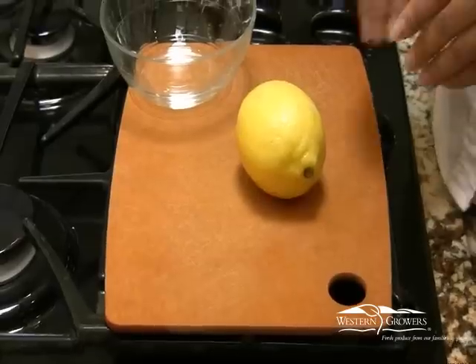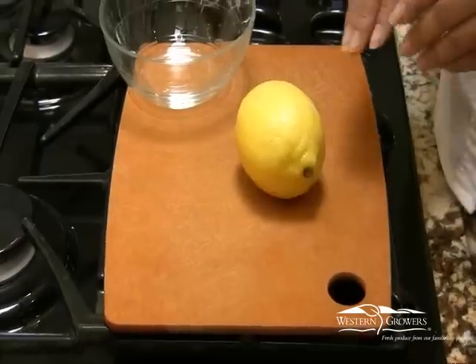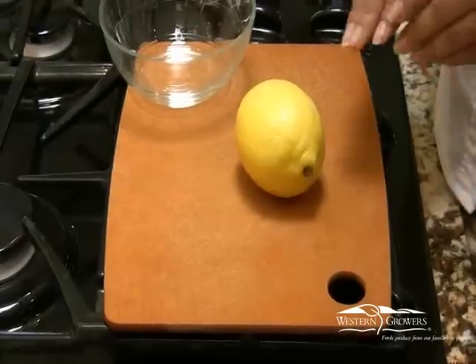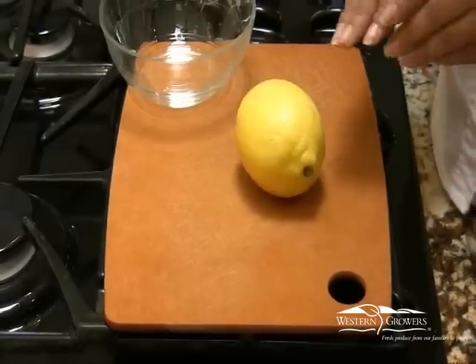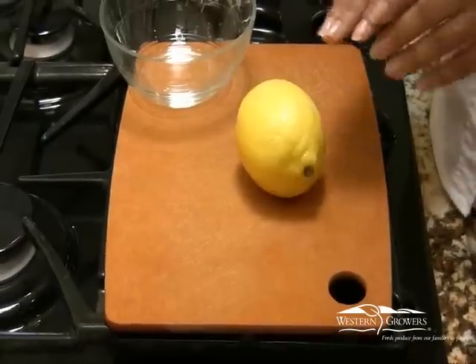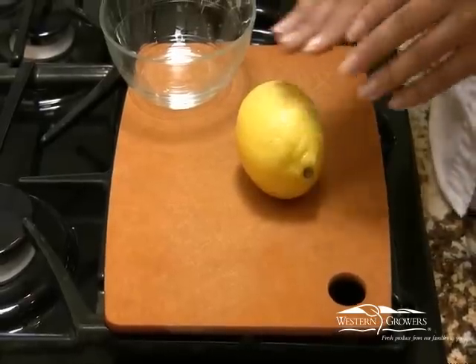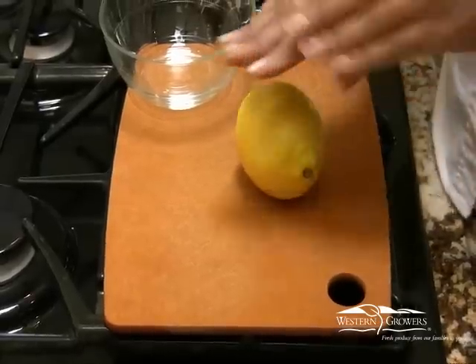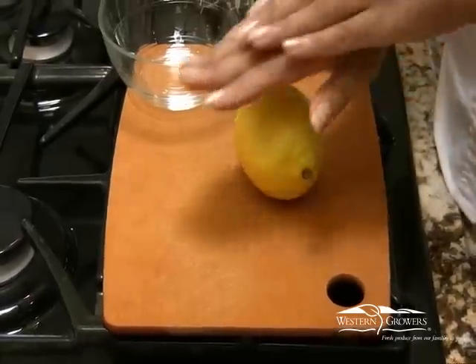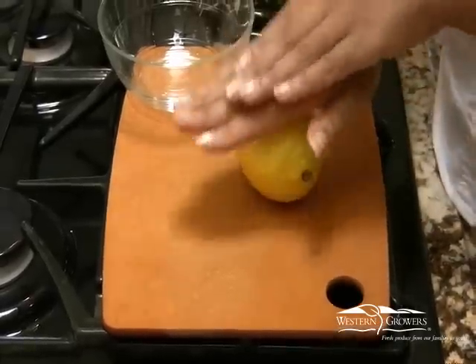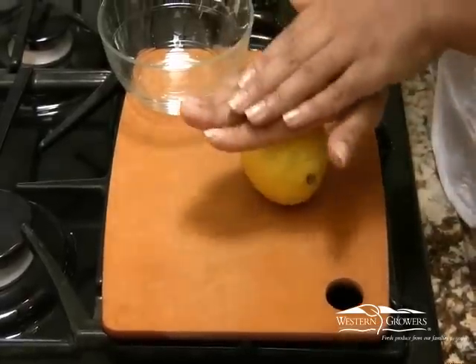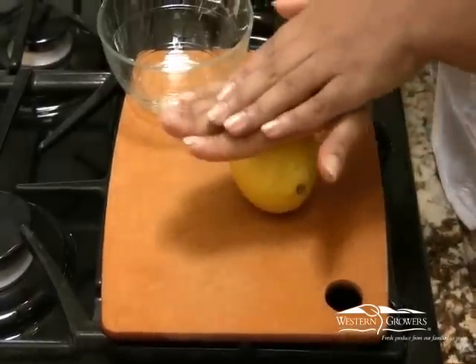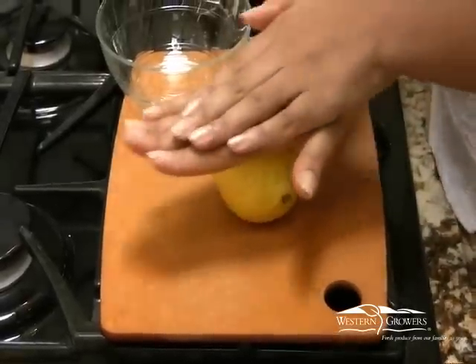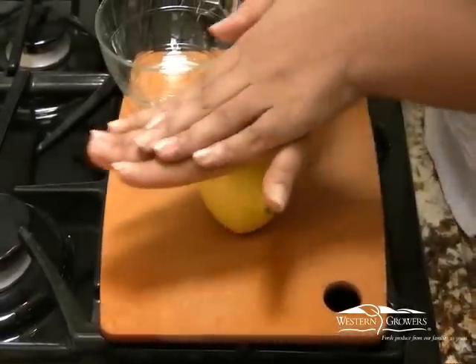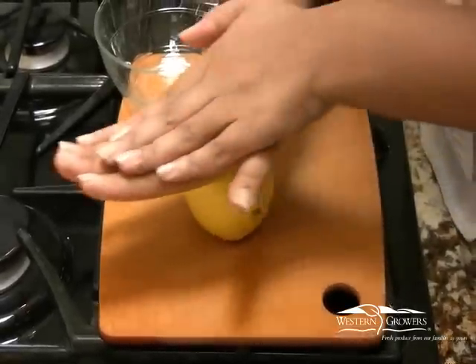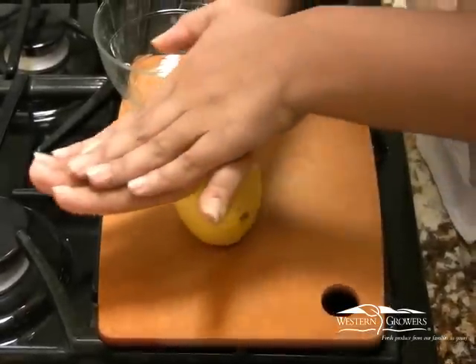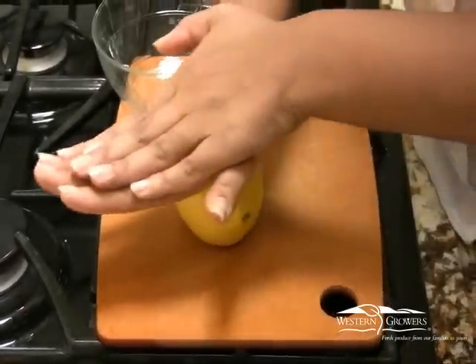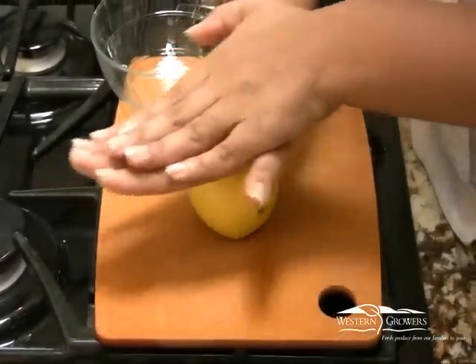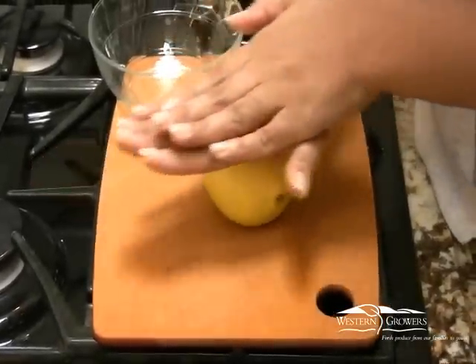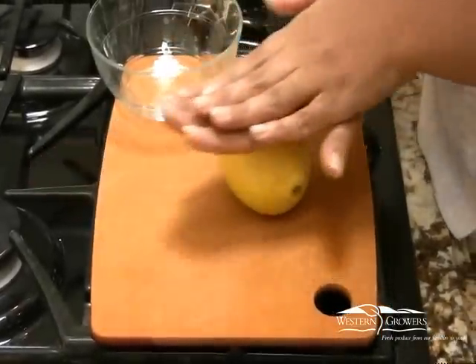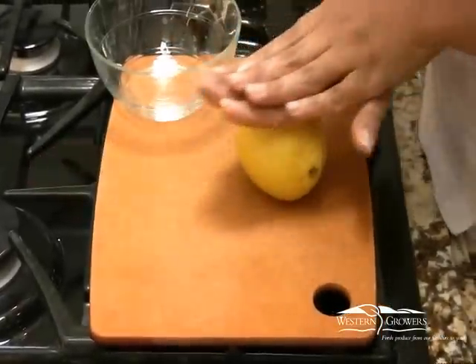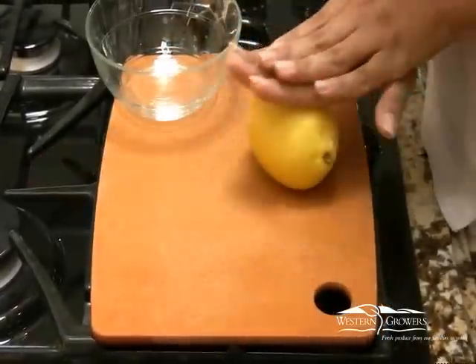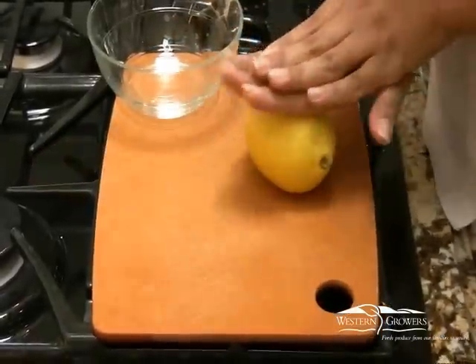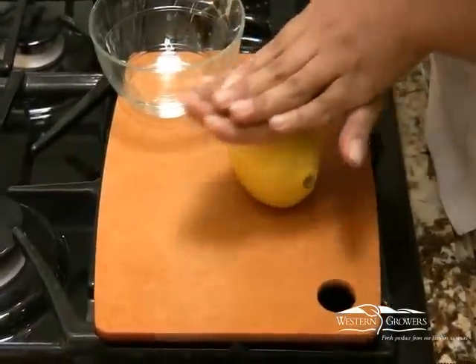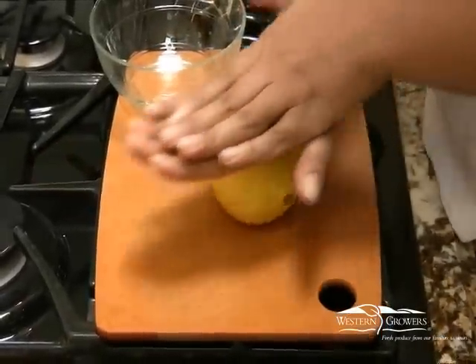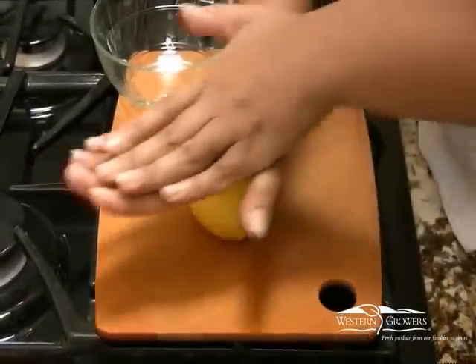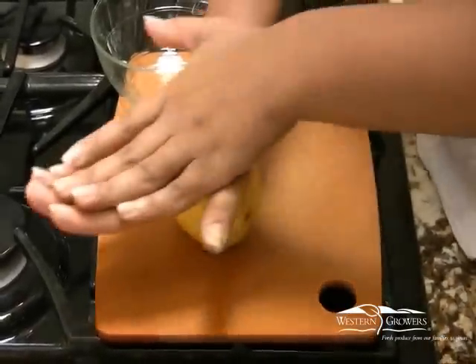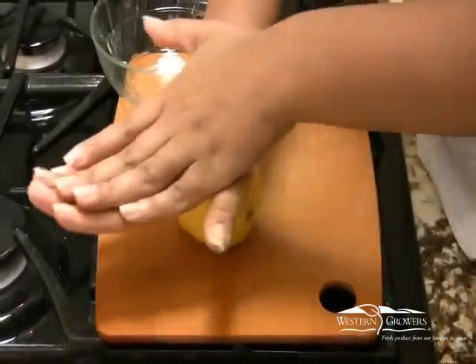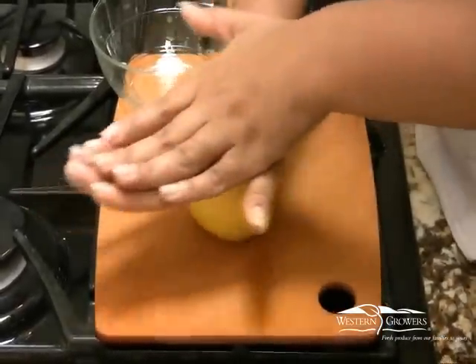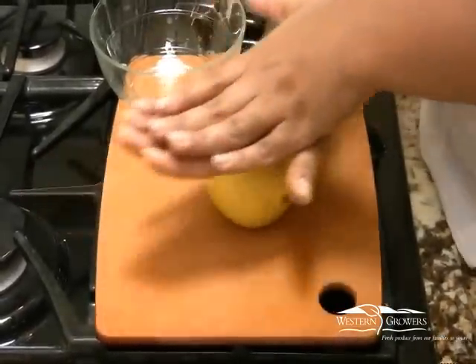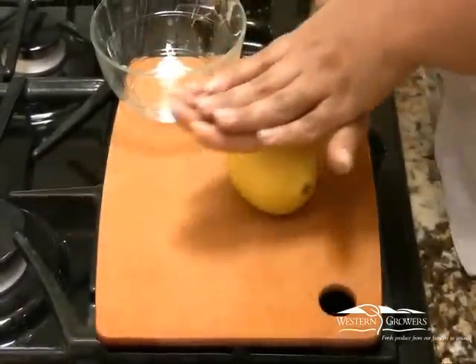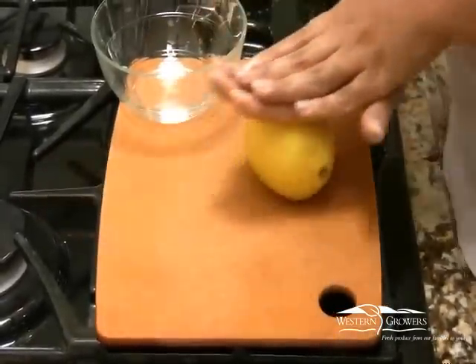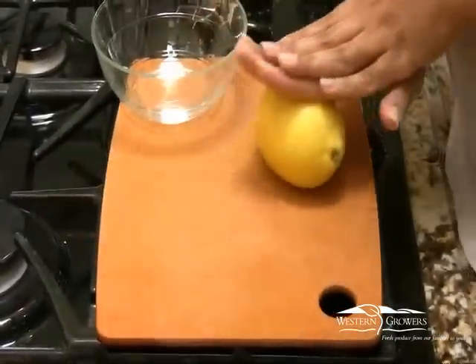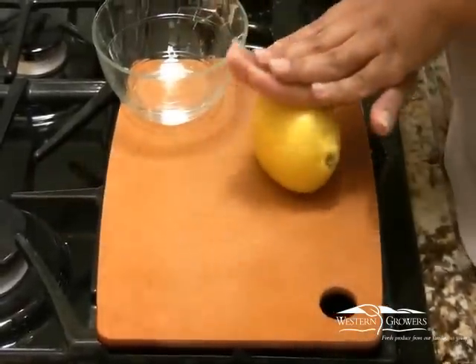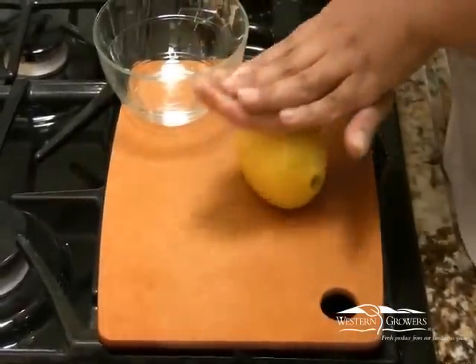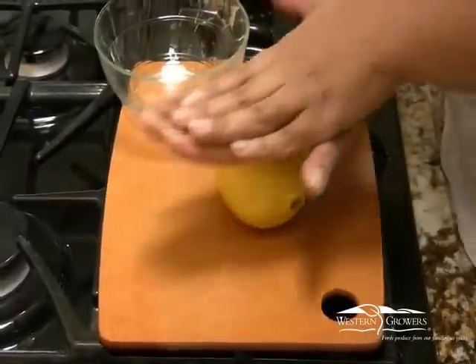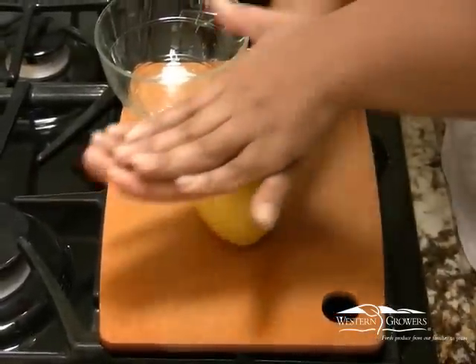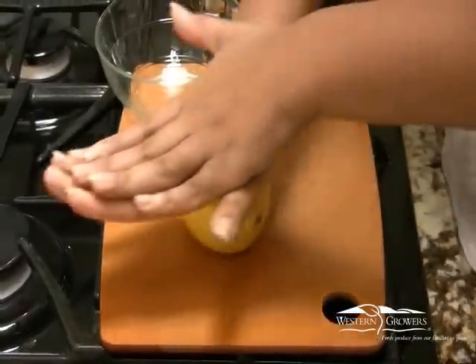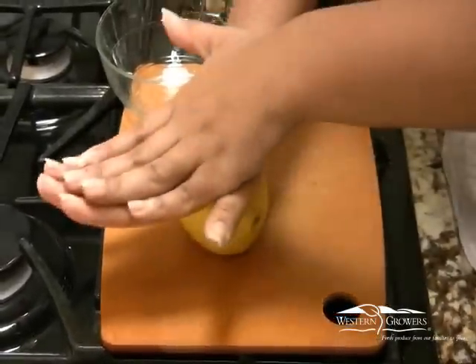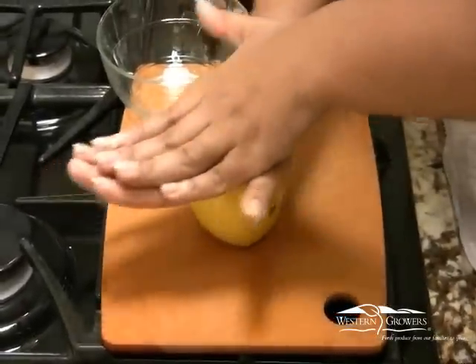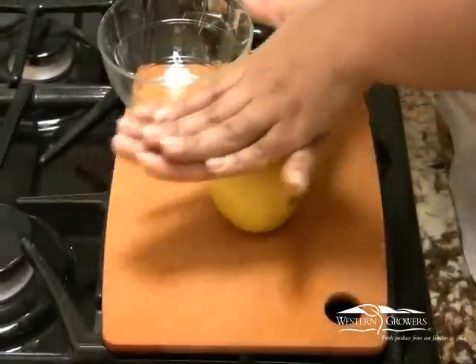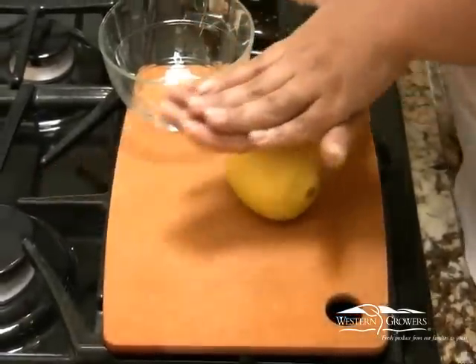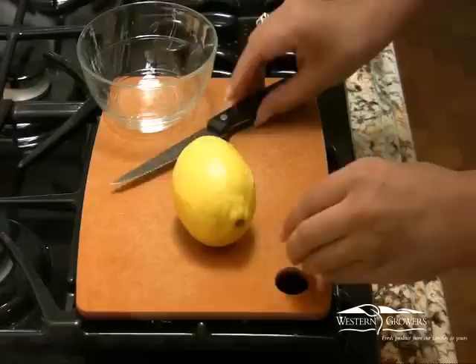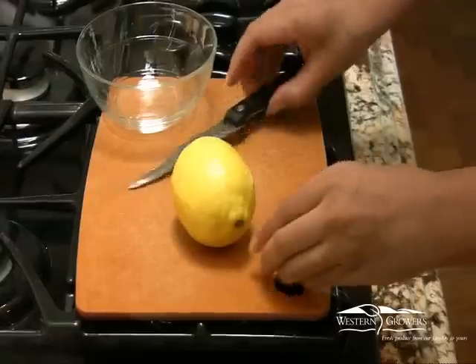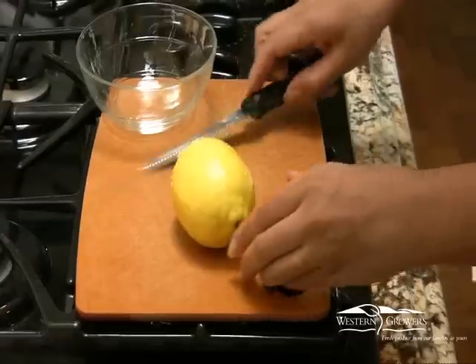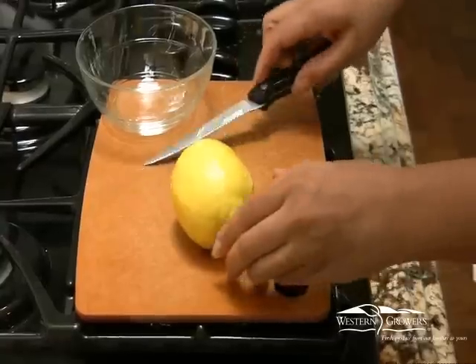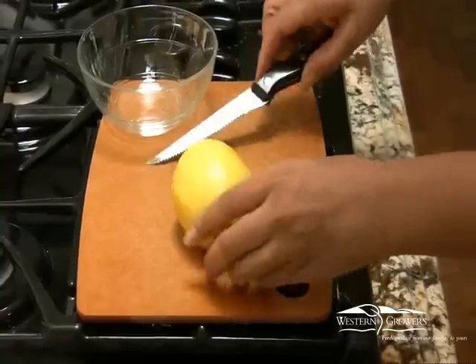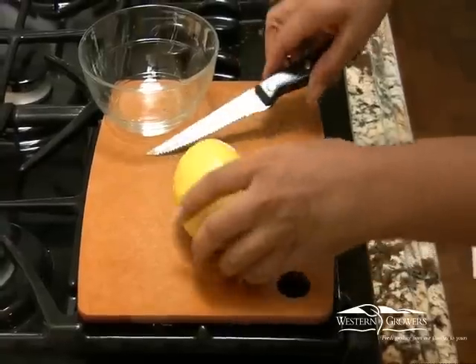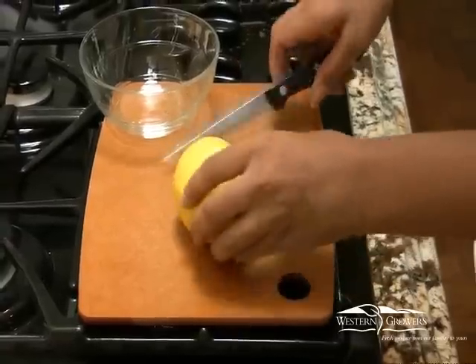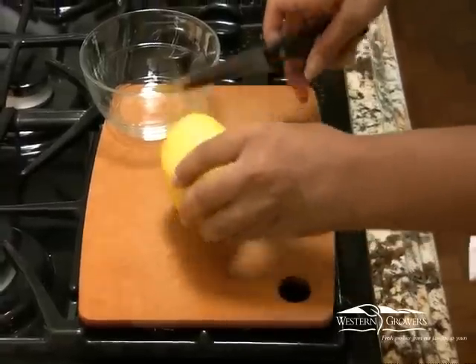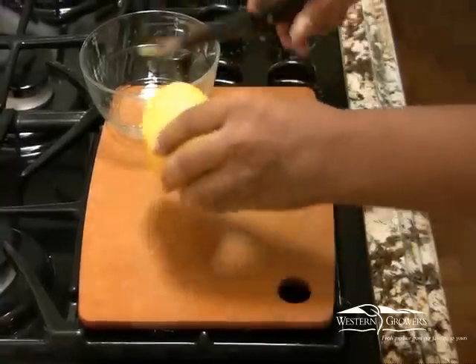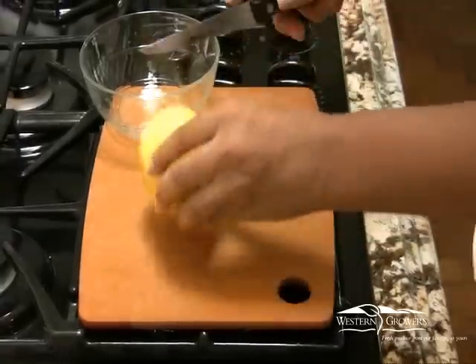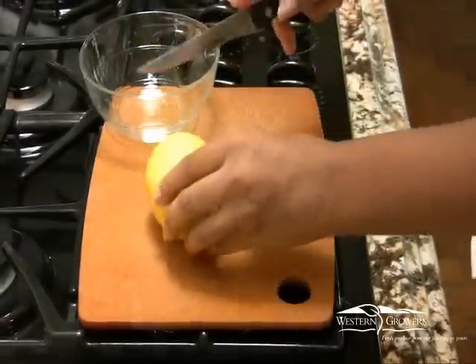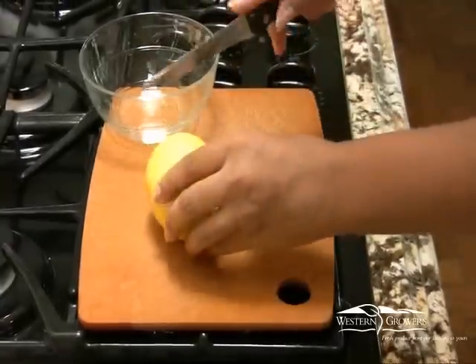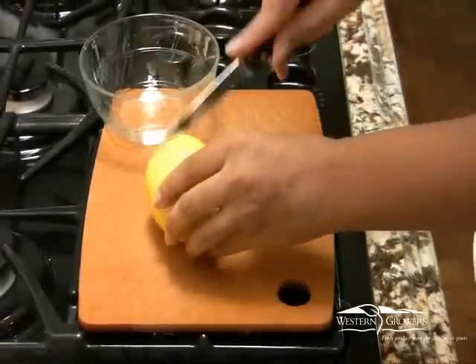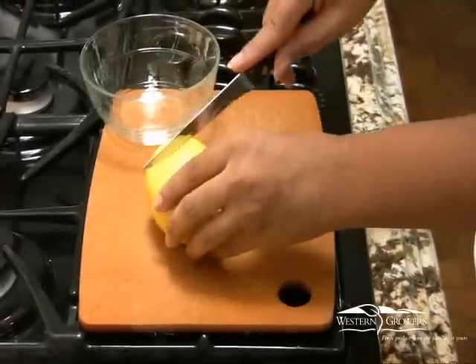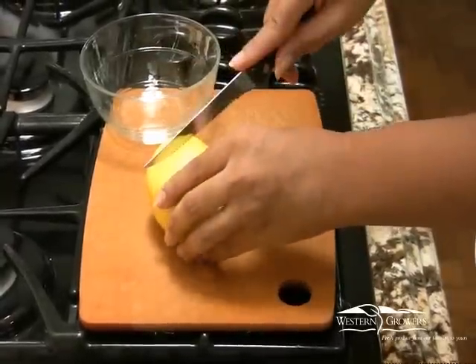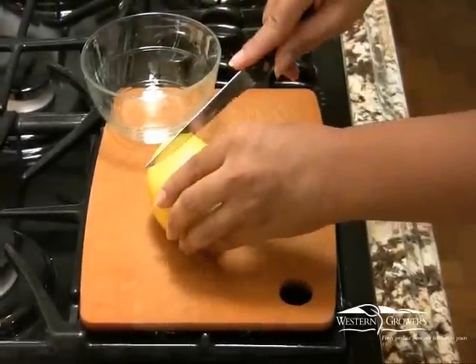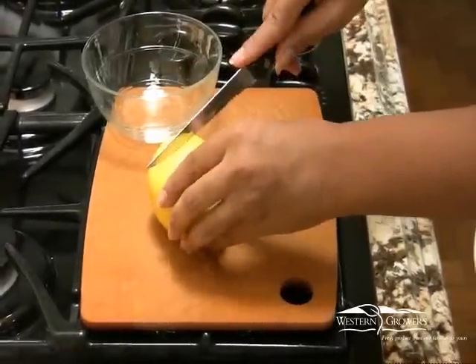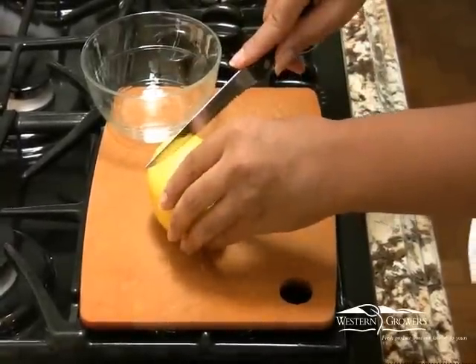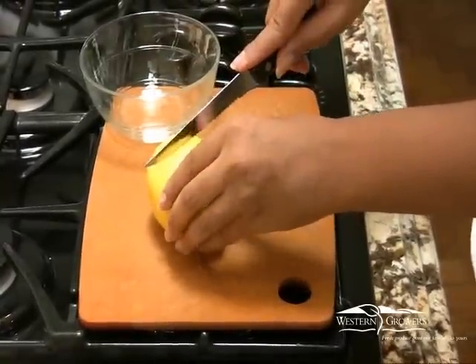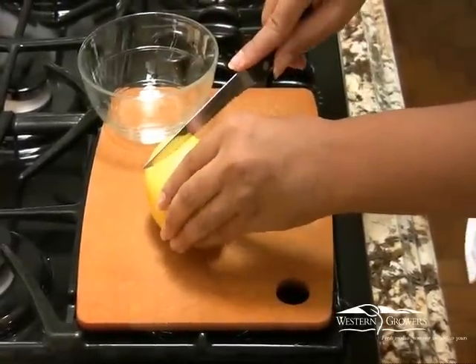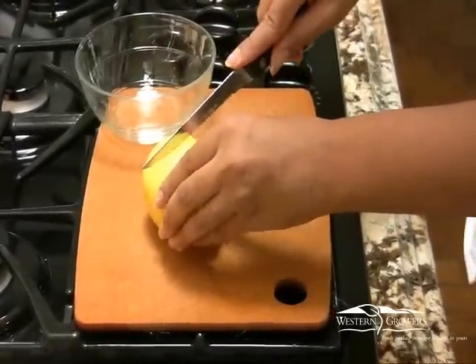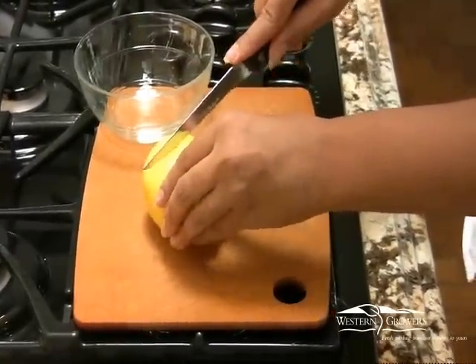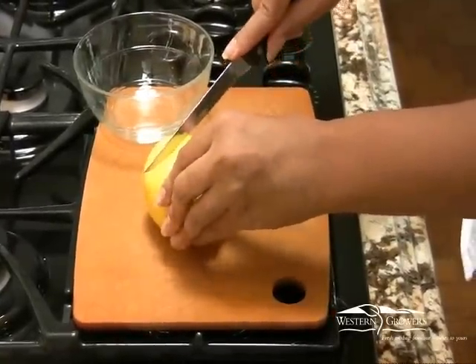Next, we're going to roll it, just to loosen up the pulp a little. Then we're going to cut the lemon.